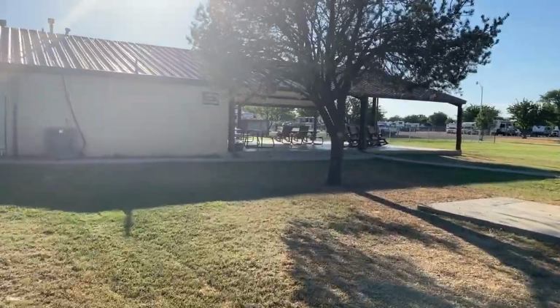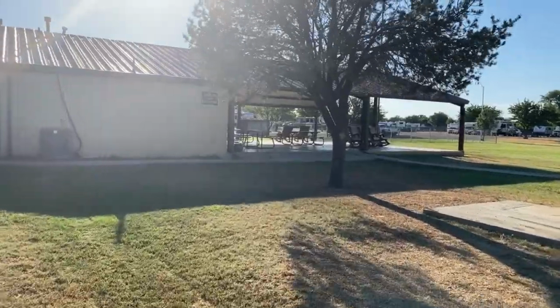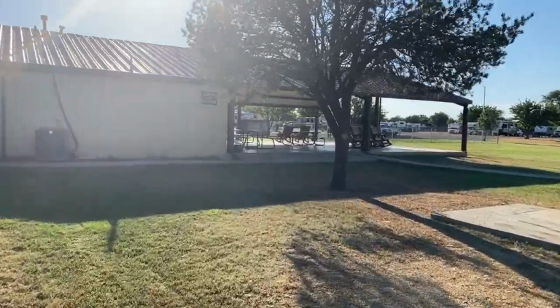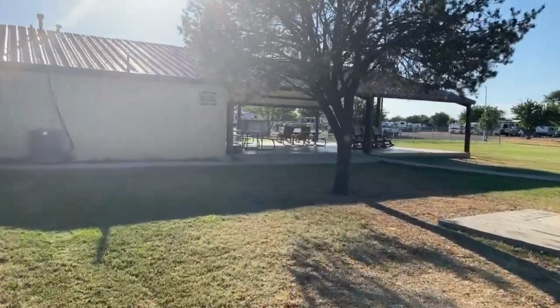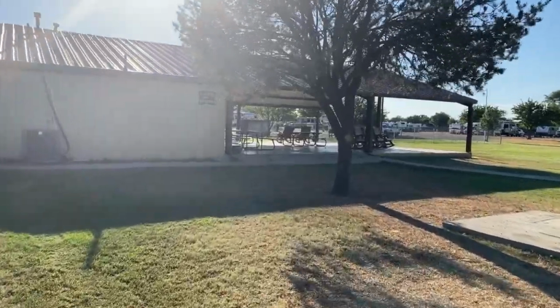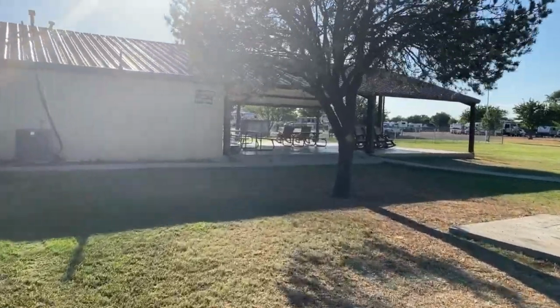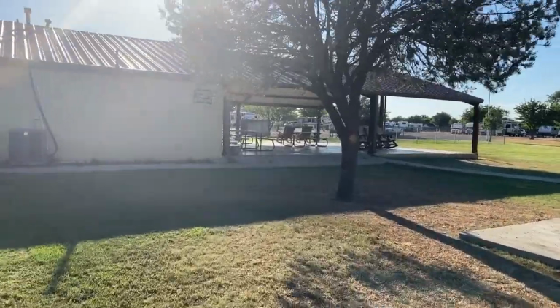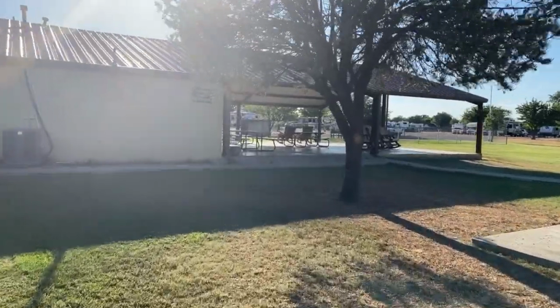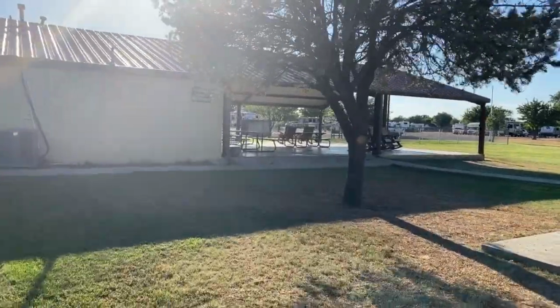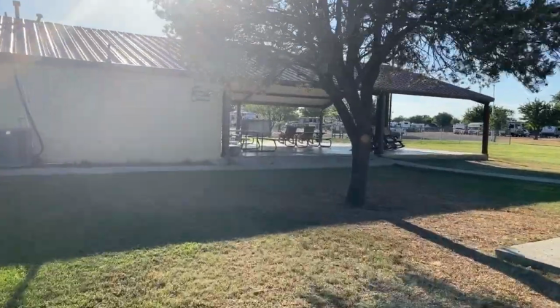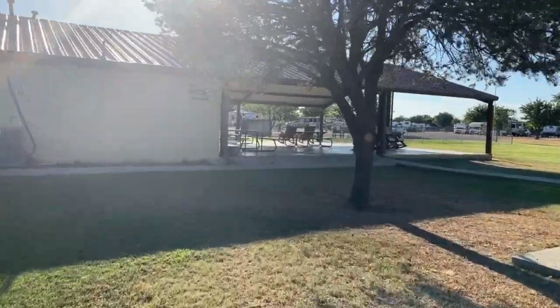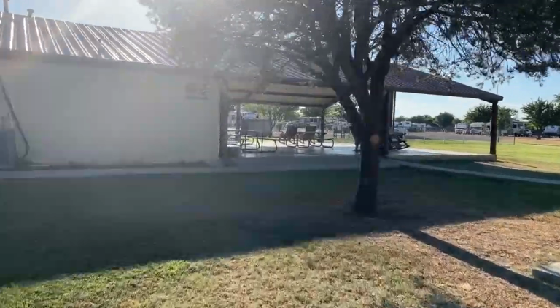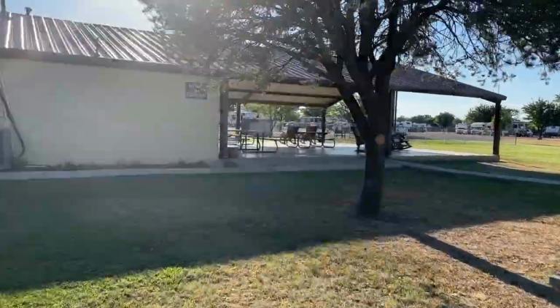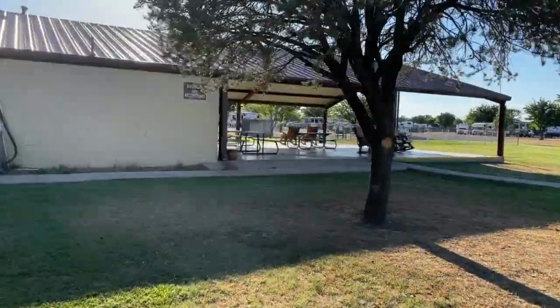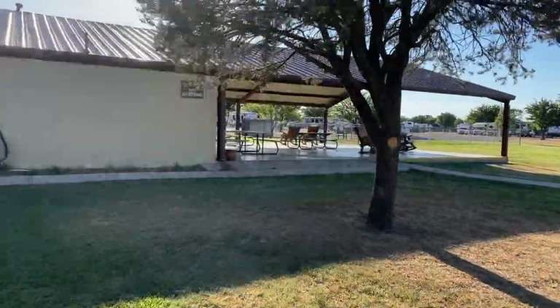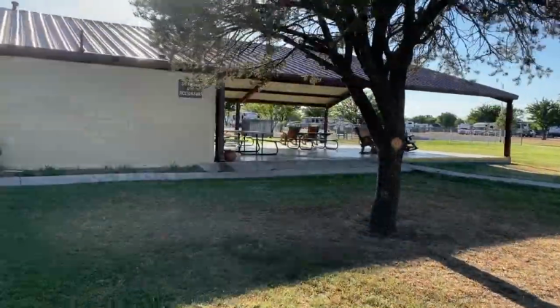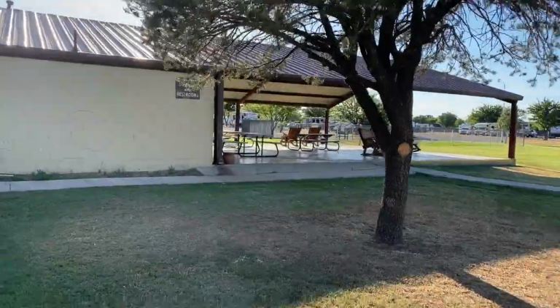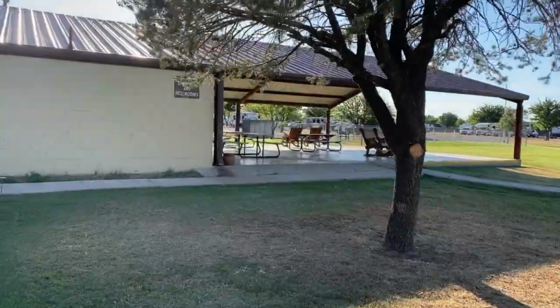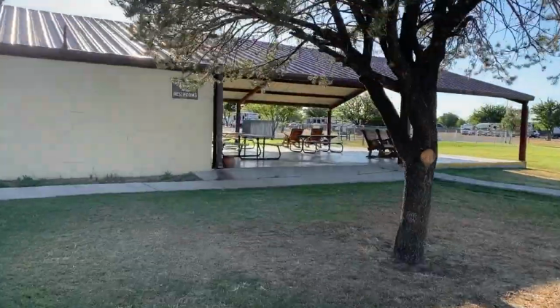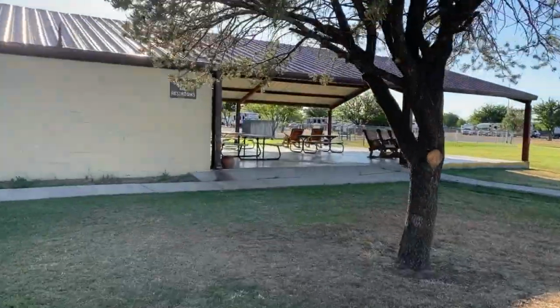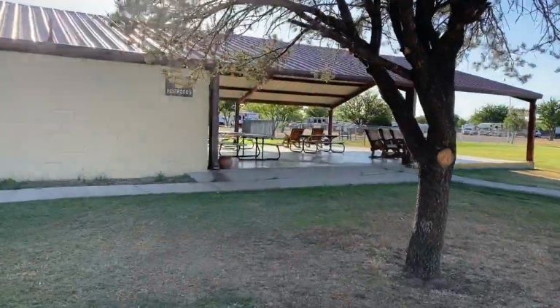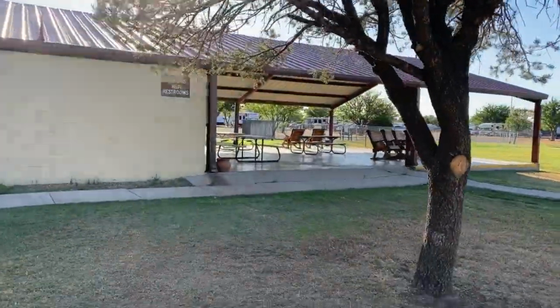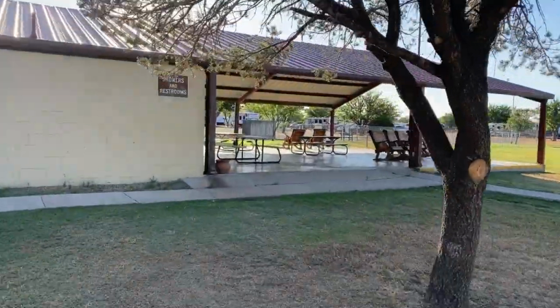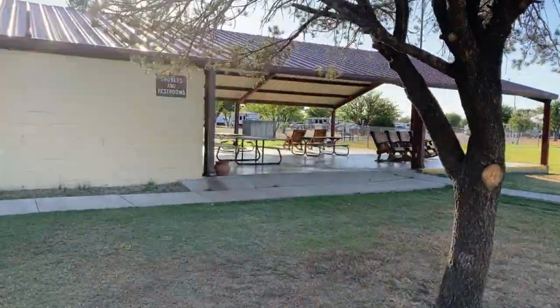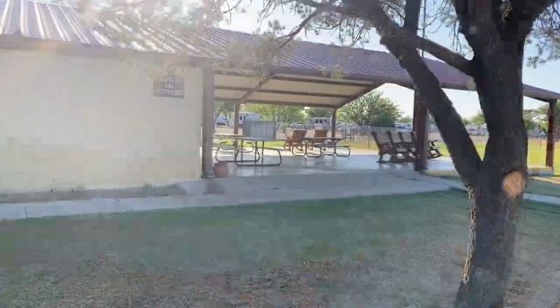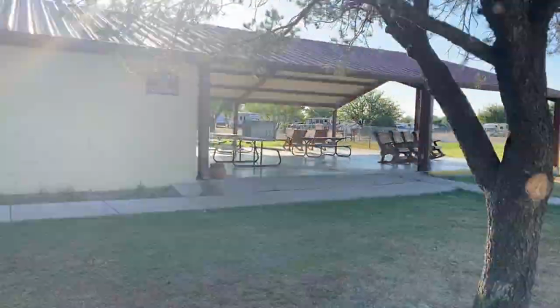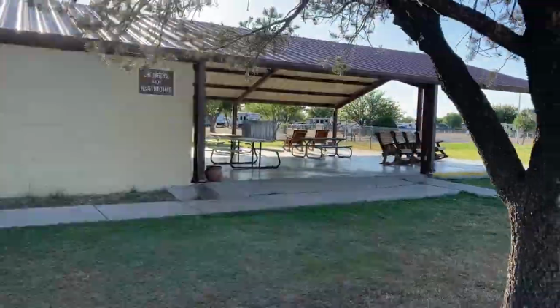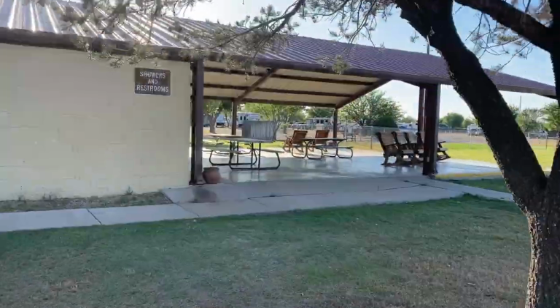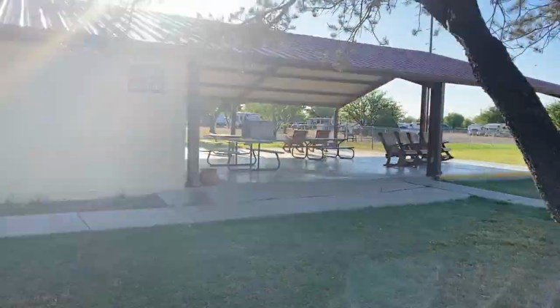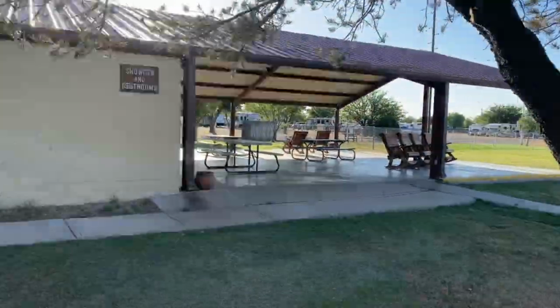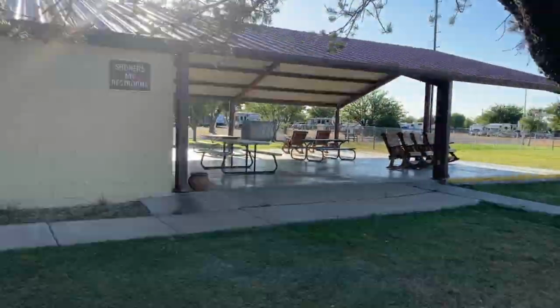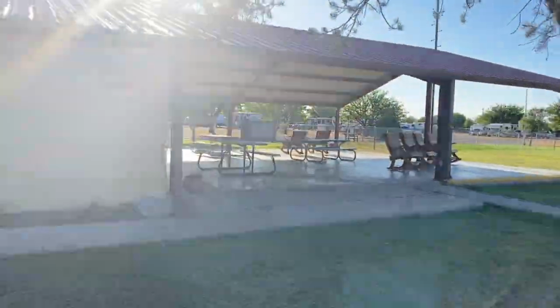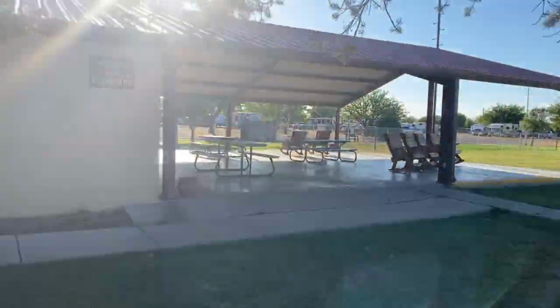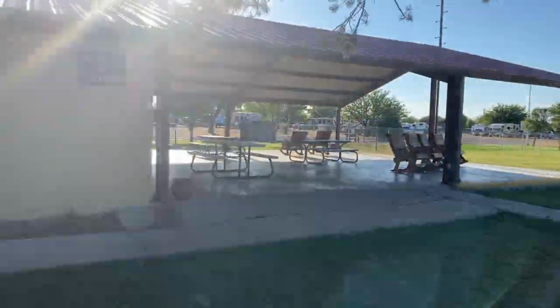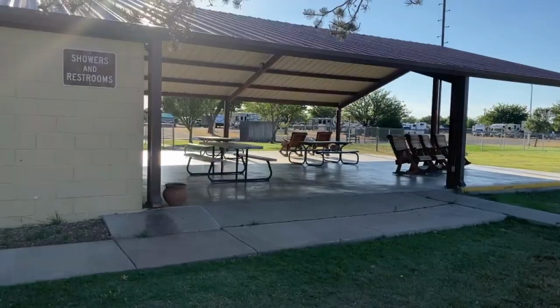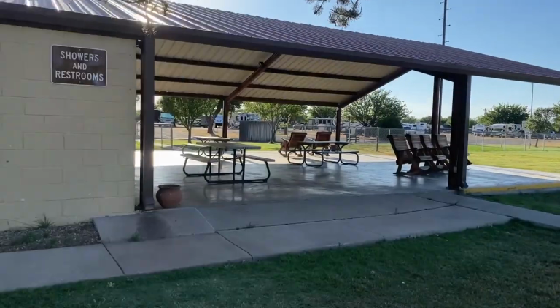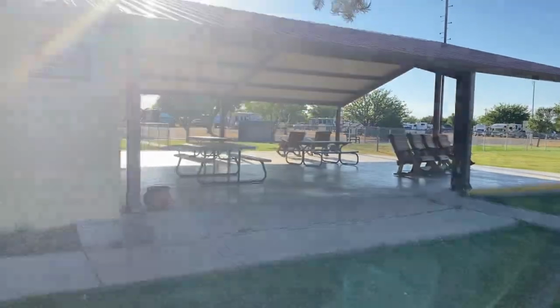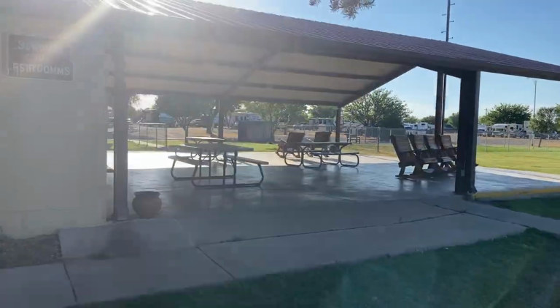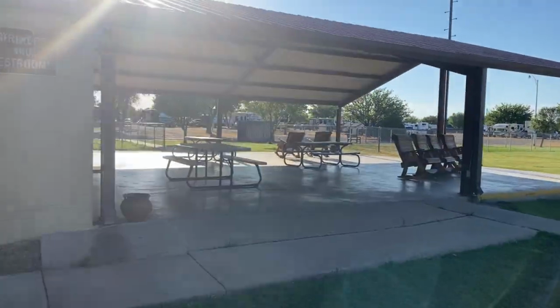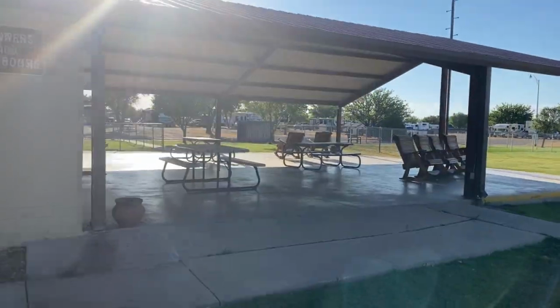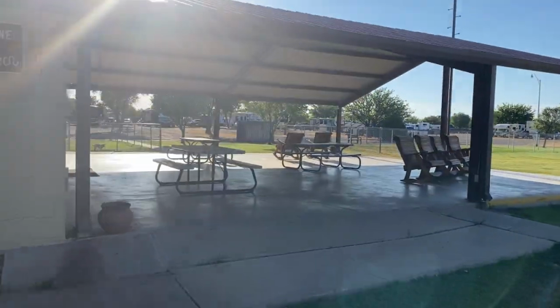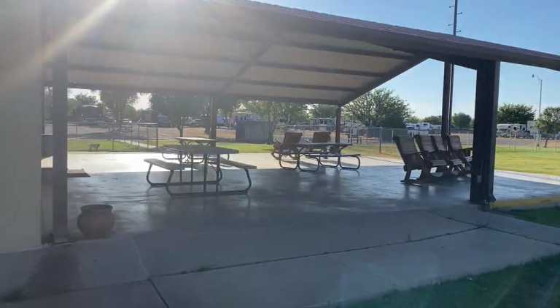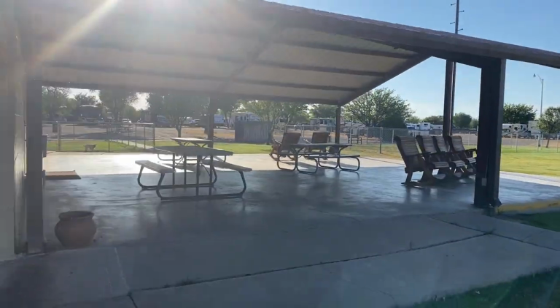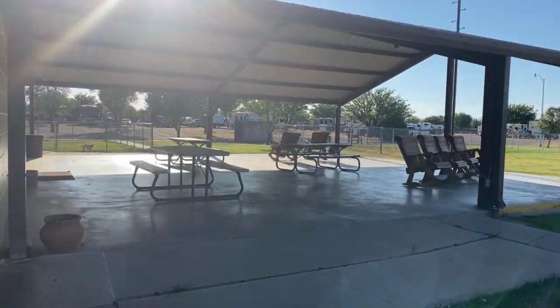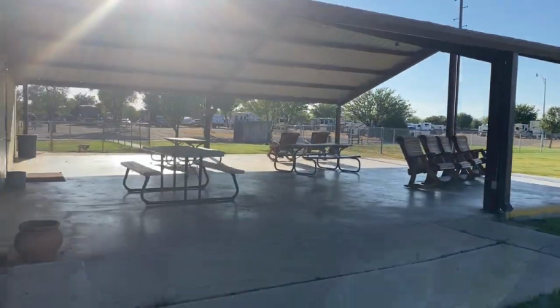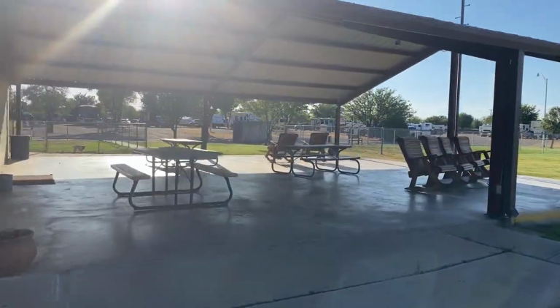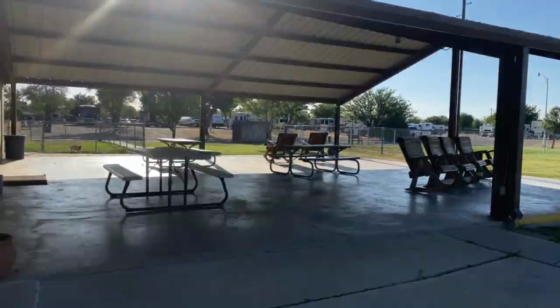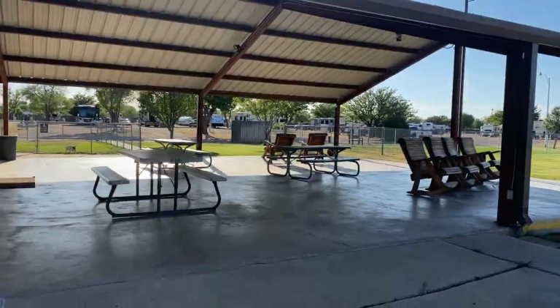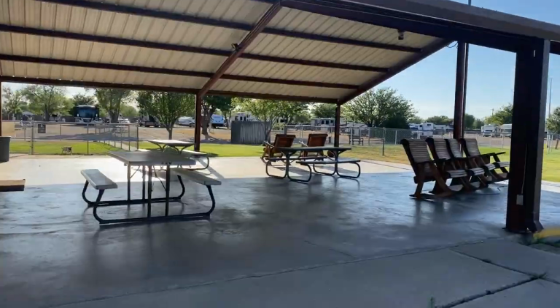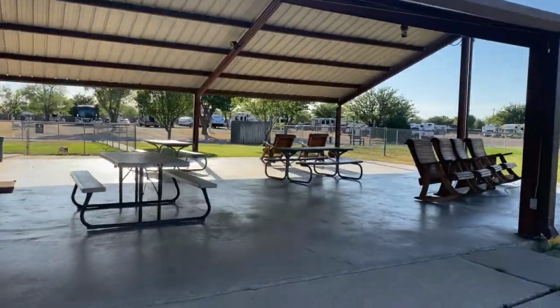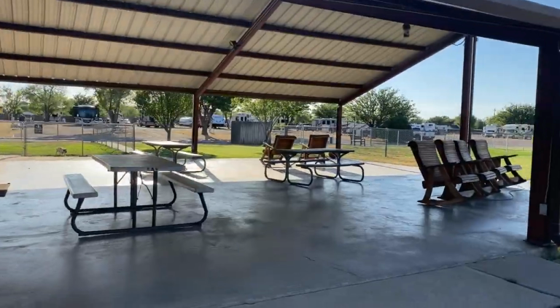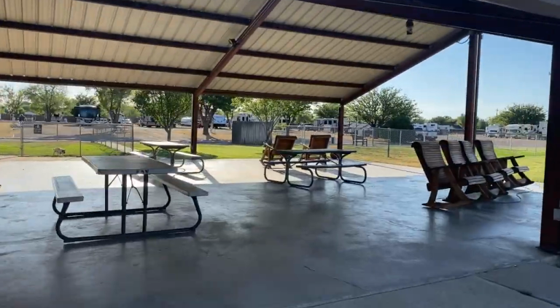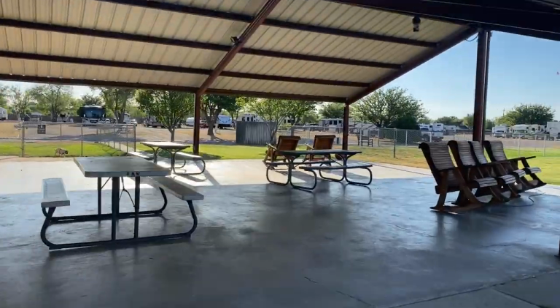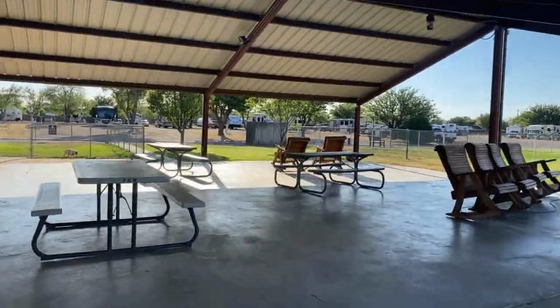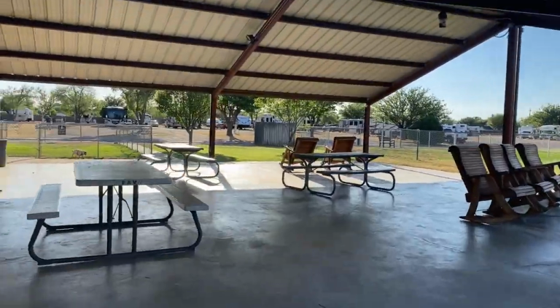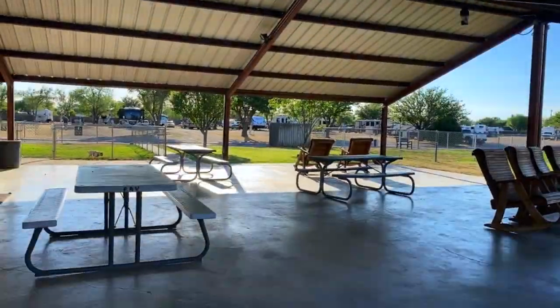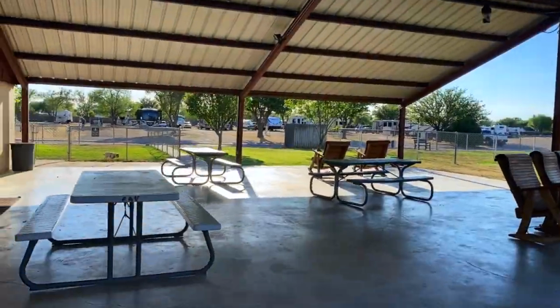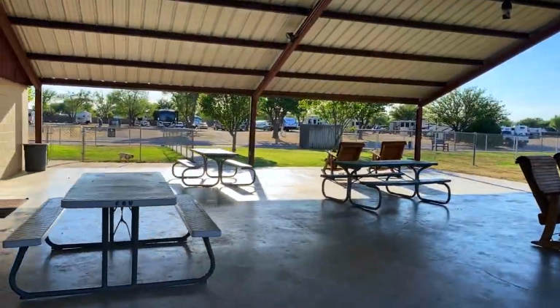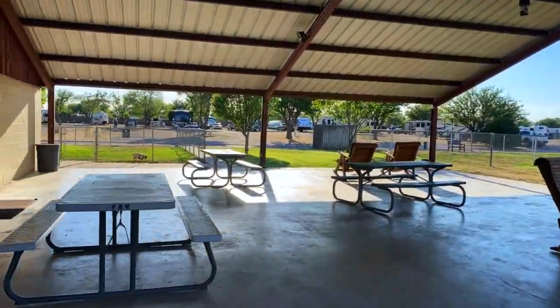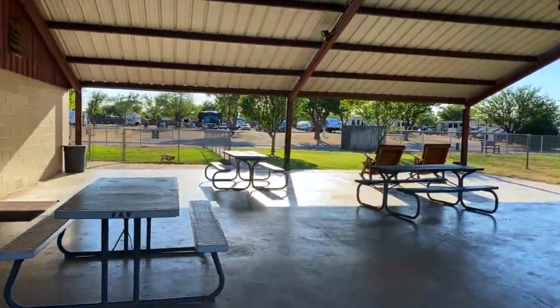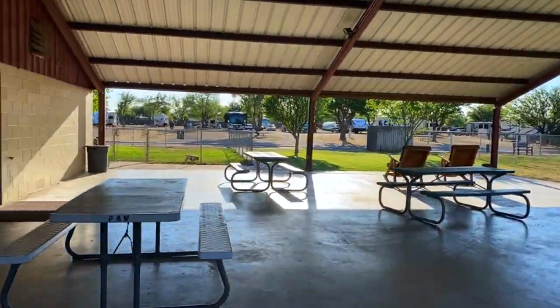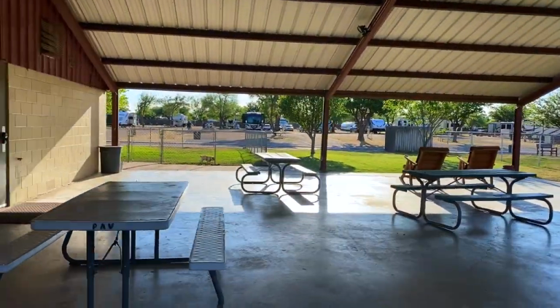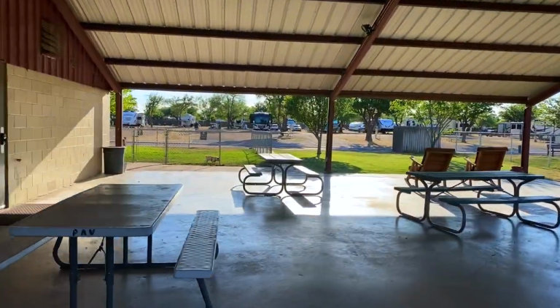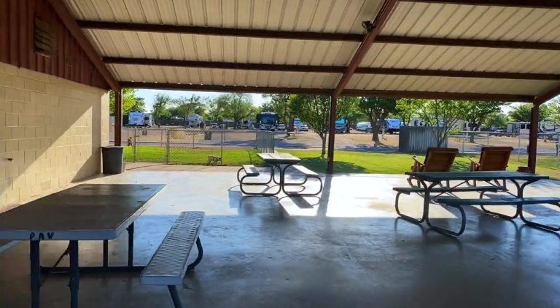Around back, you will find a nice covered patio with tables and rockers. This area overlooks three large, fenced-in dog parks.